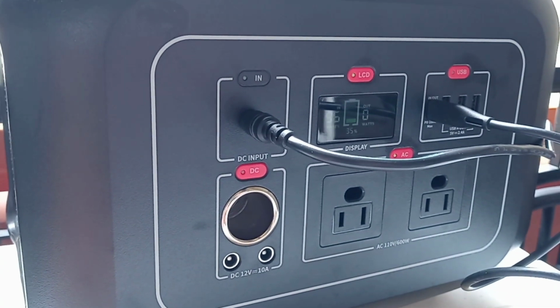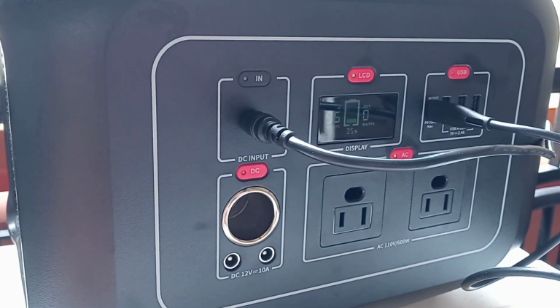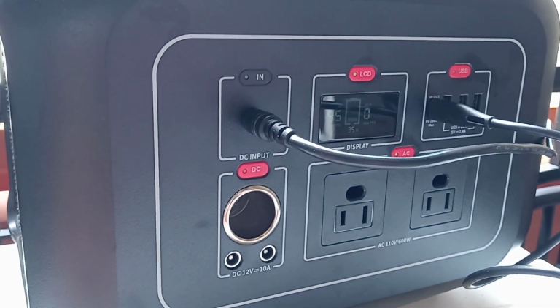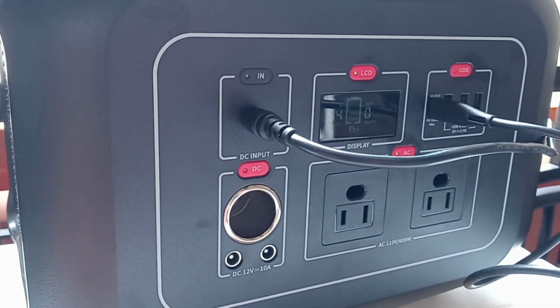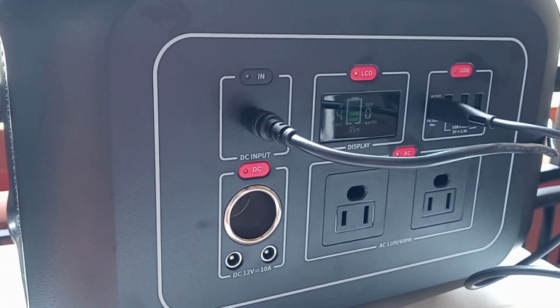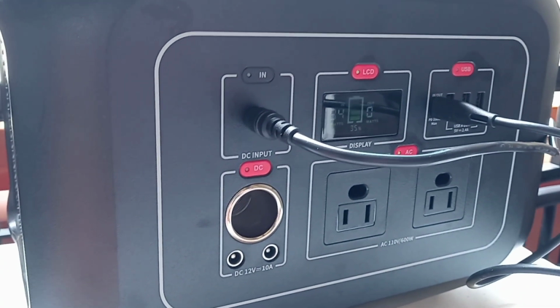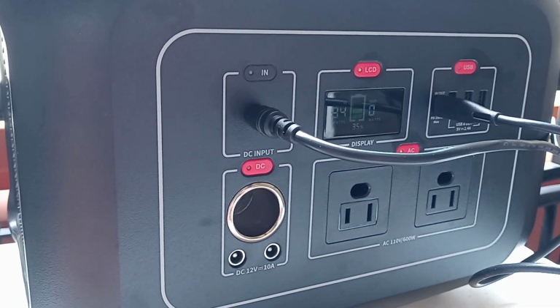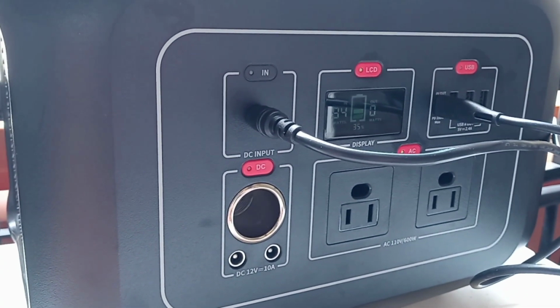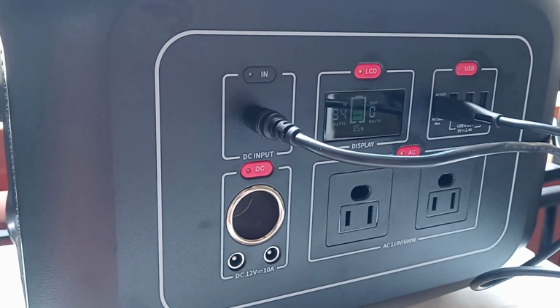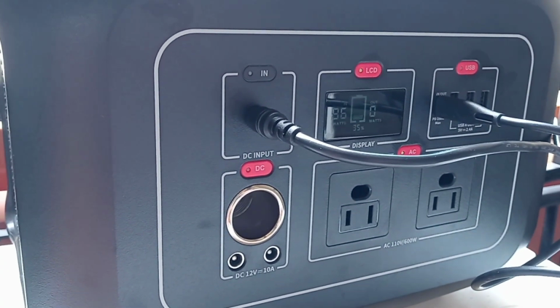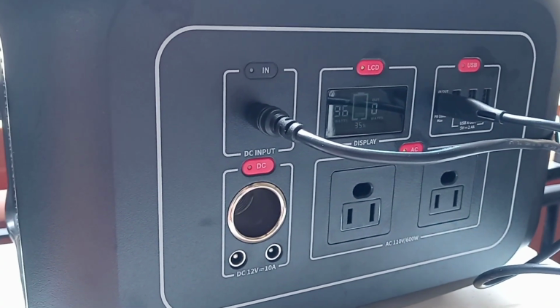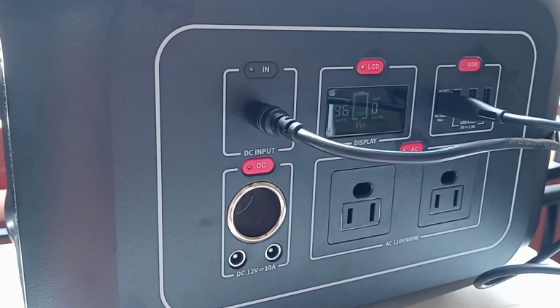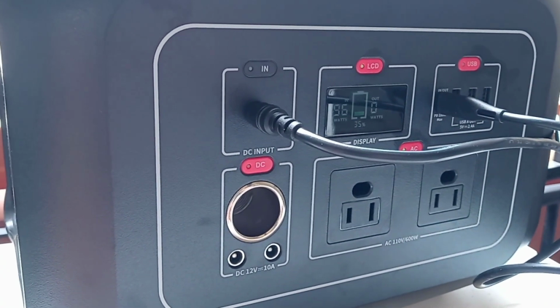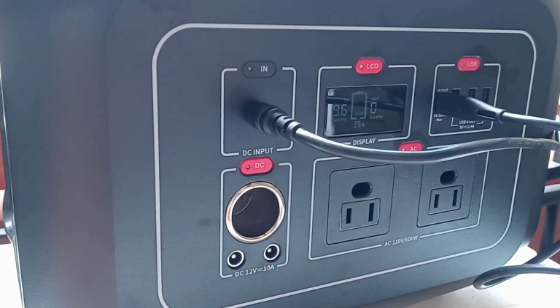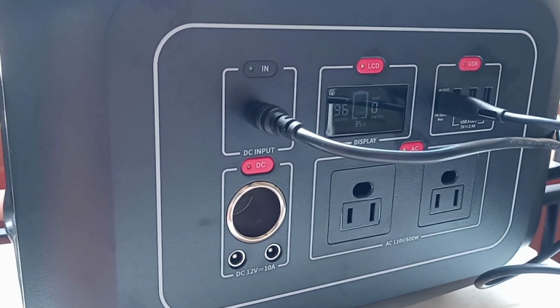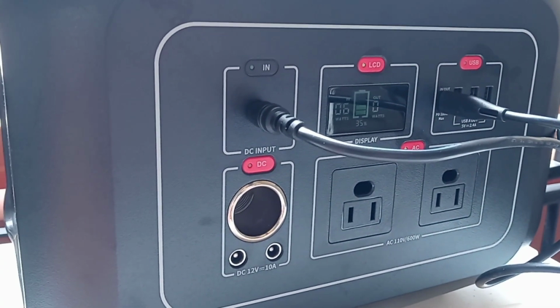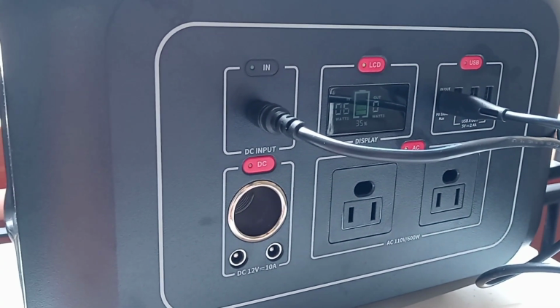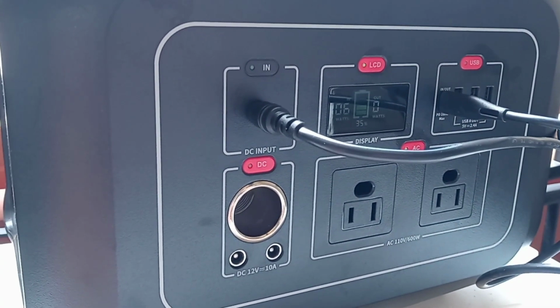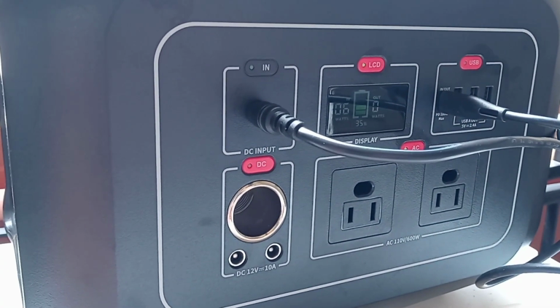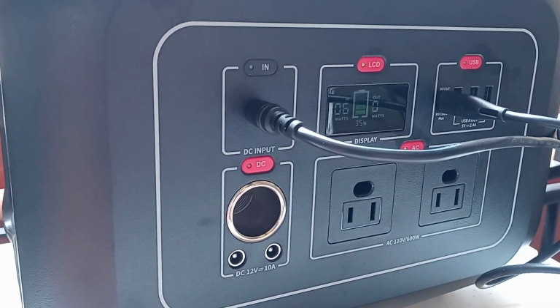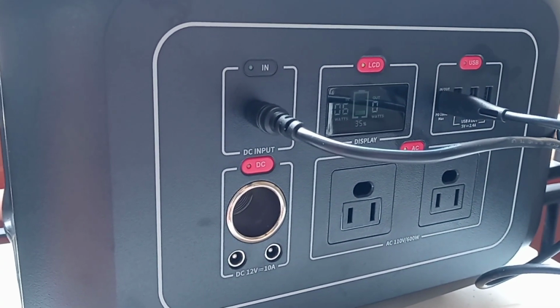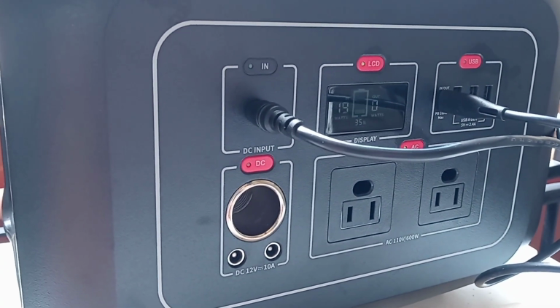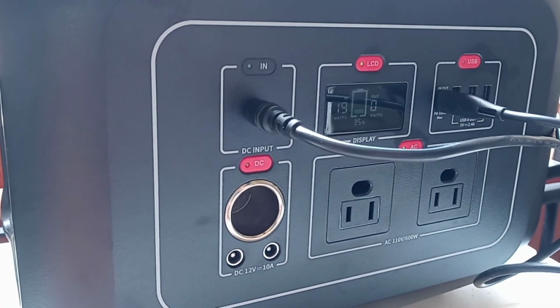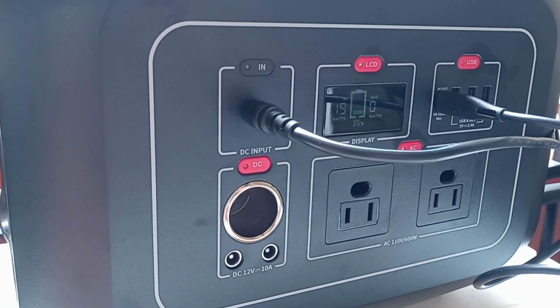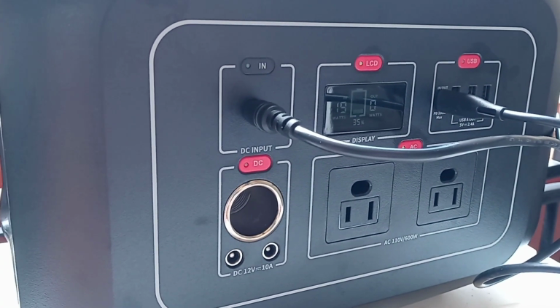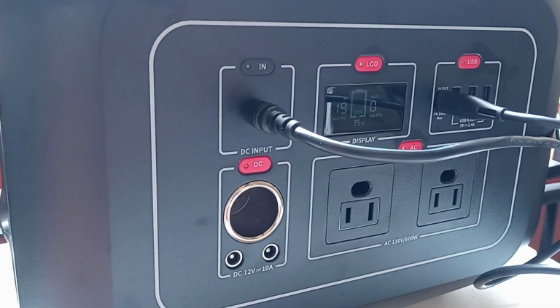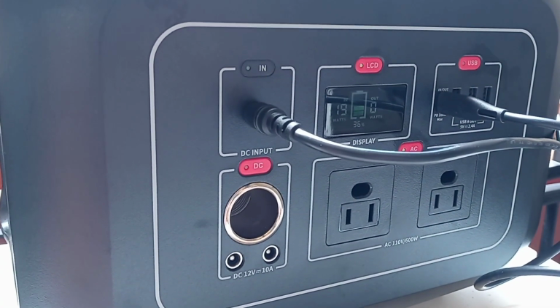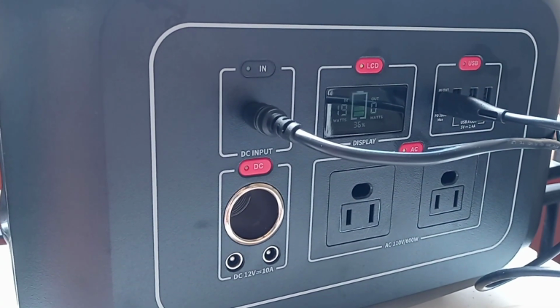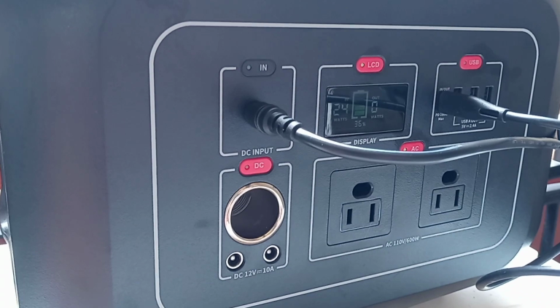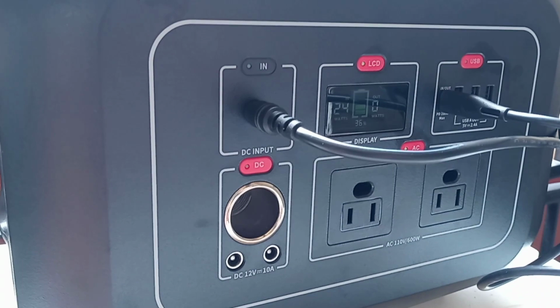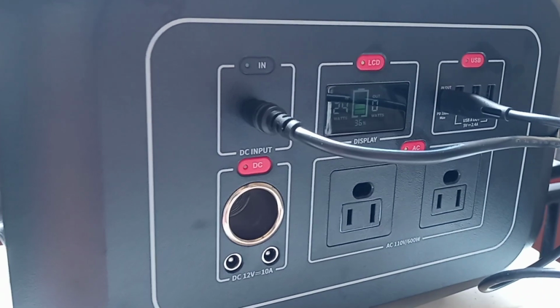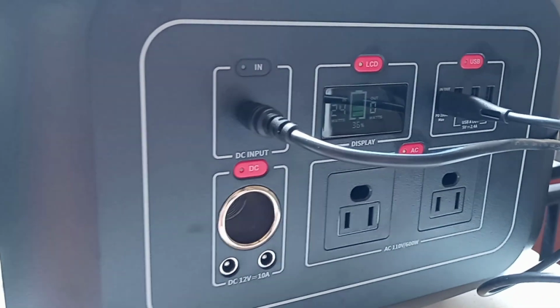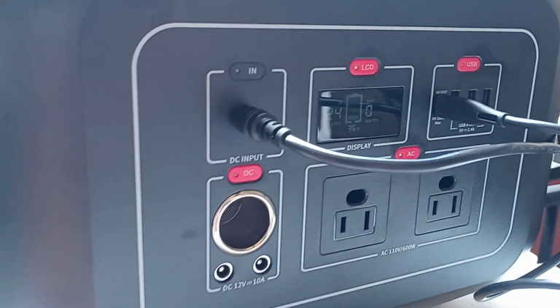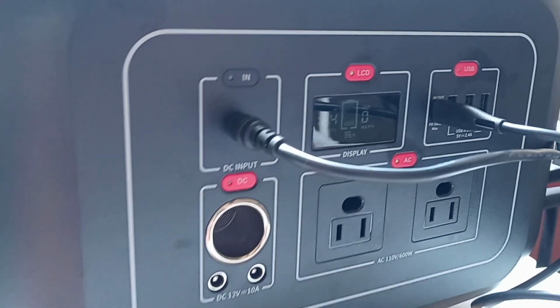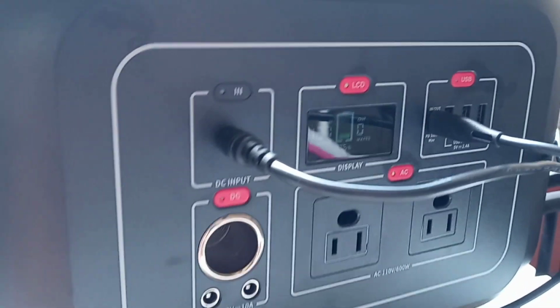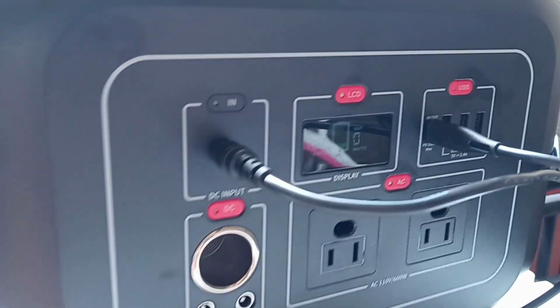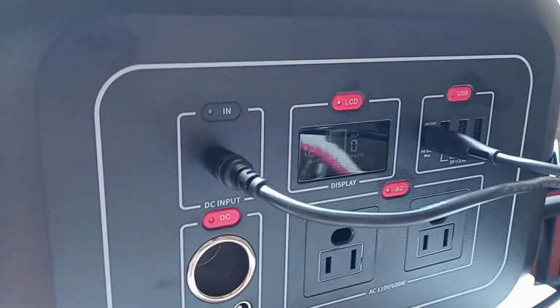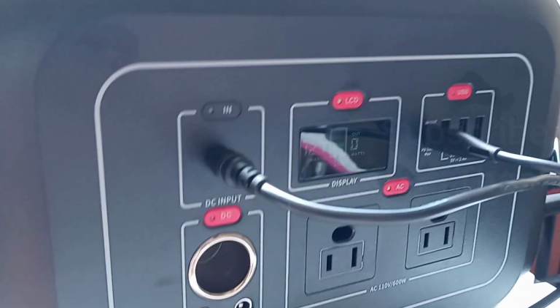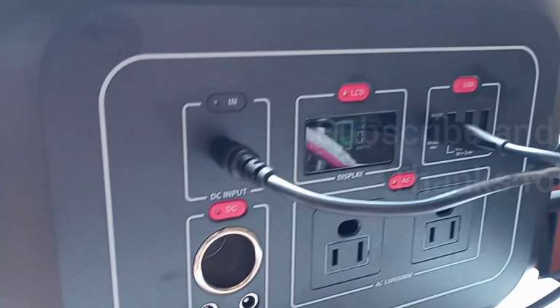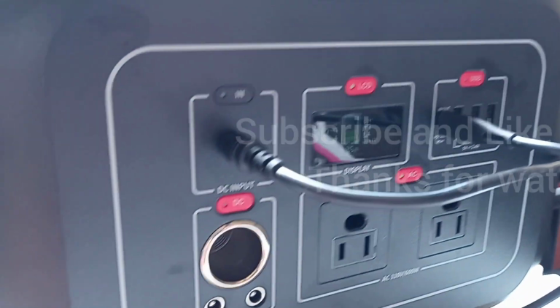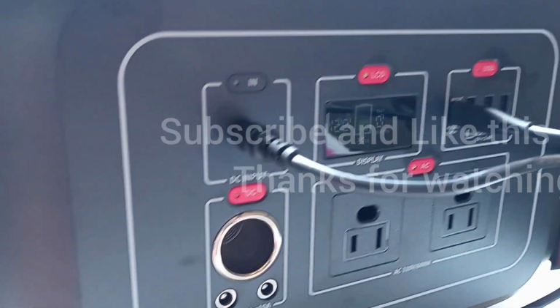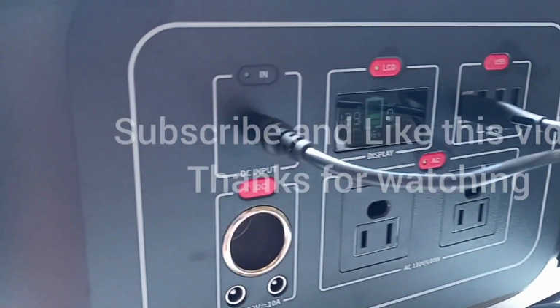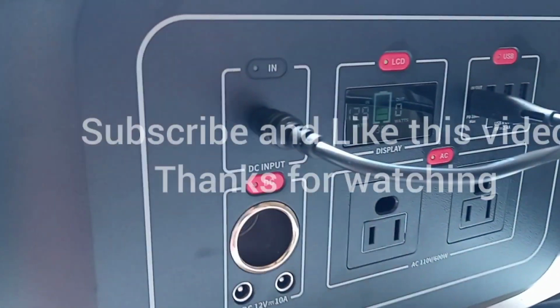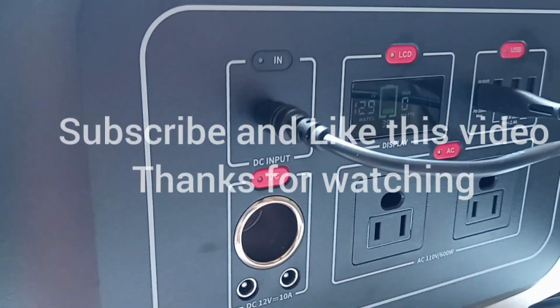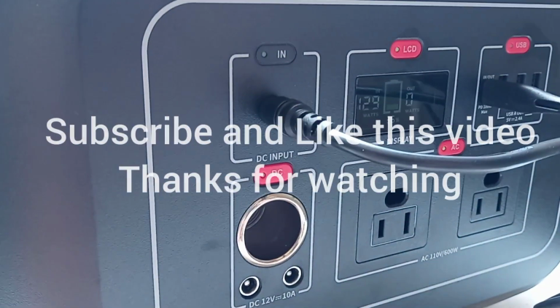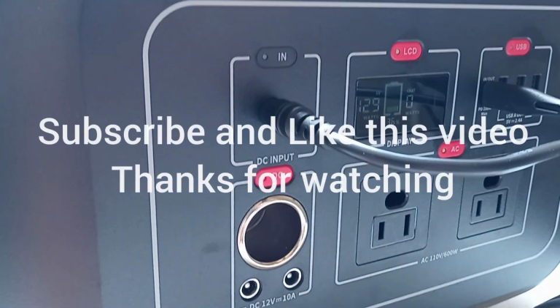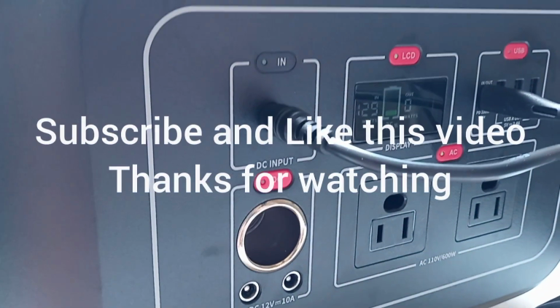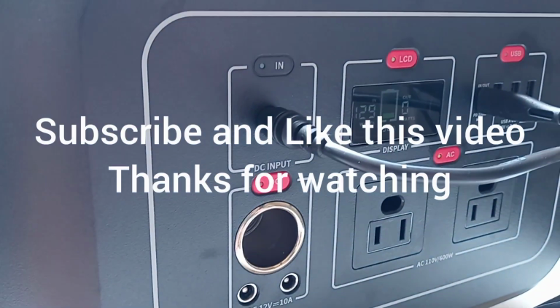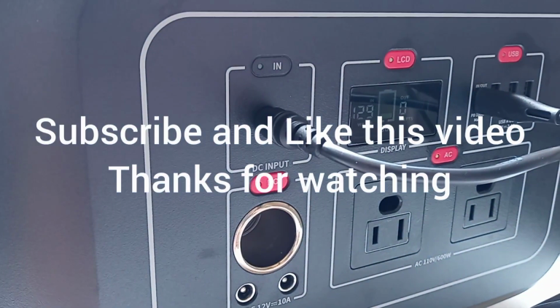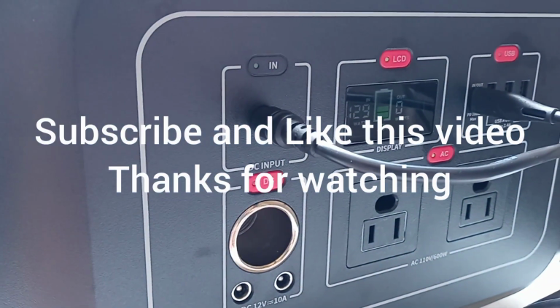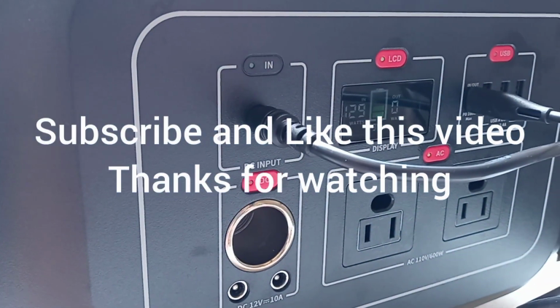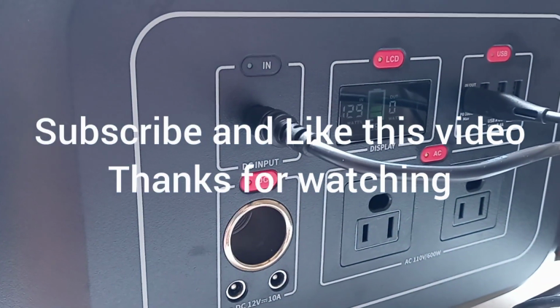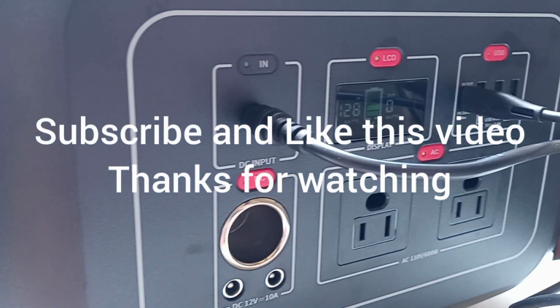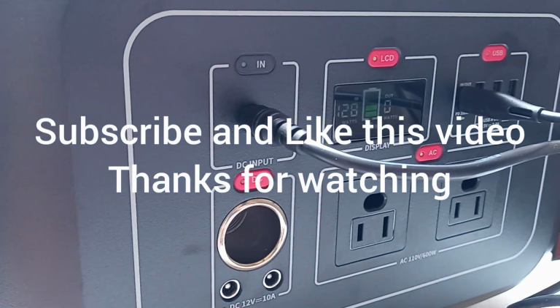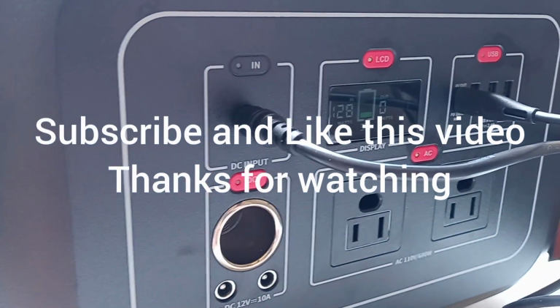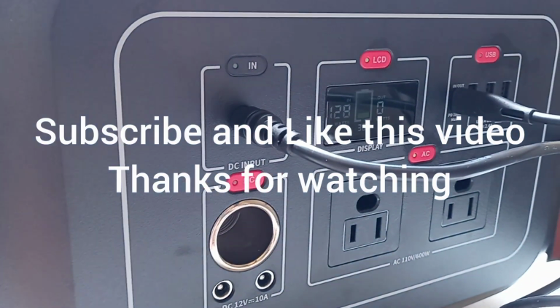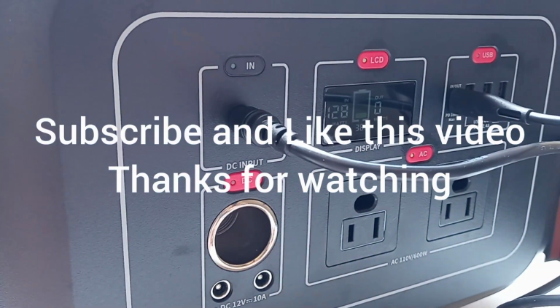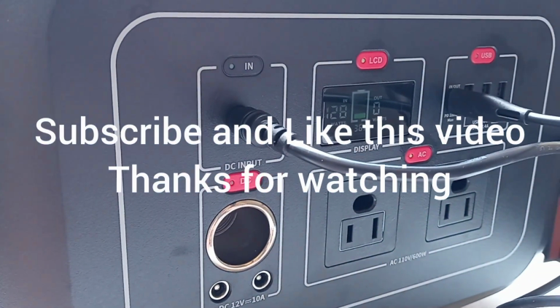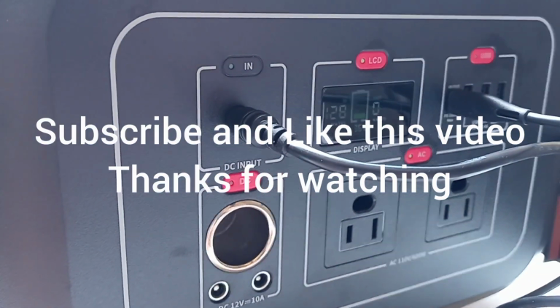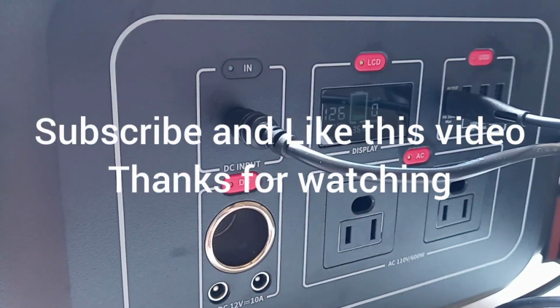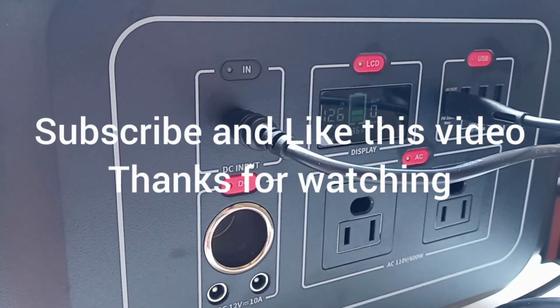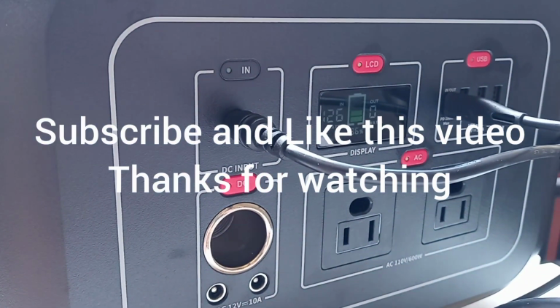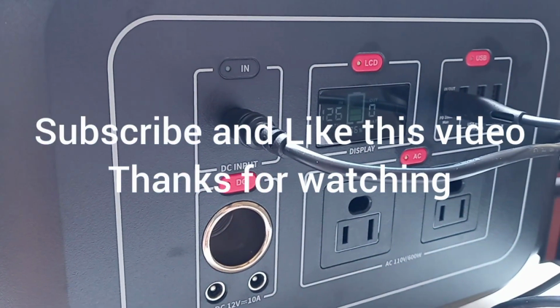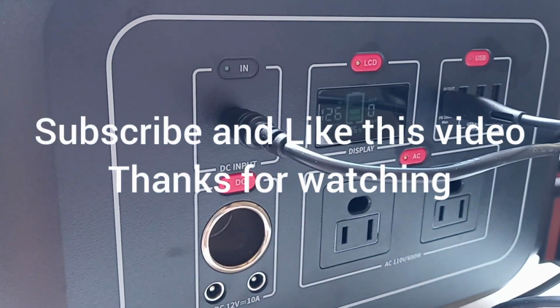With two panels you can get about 140 to 160 watts and cut down the charging time significantly.